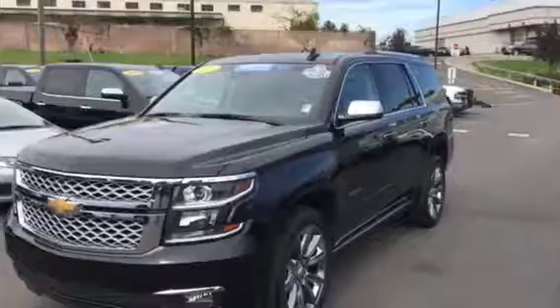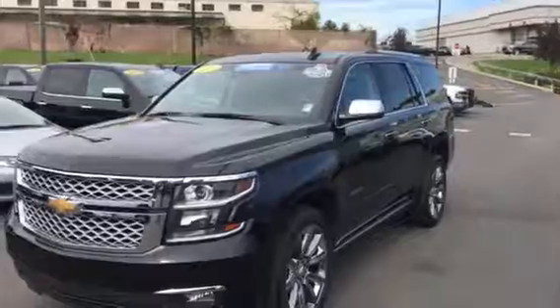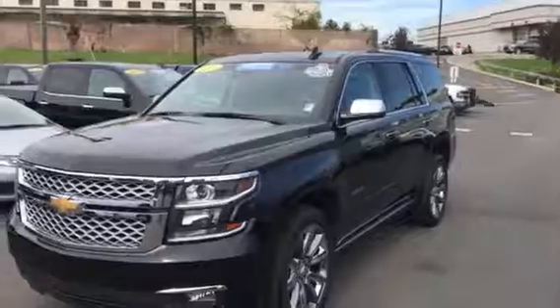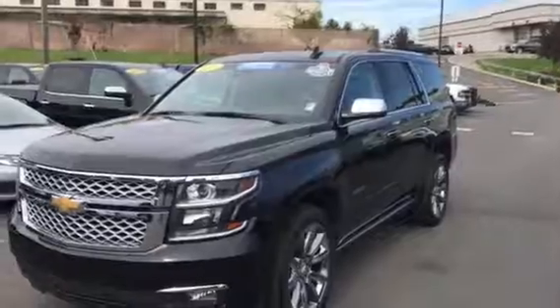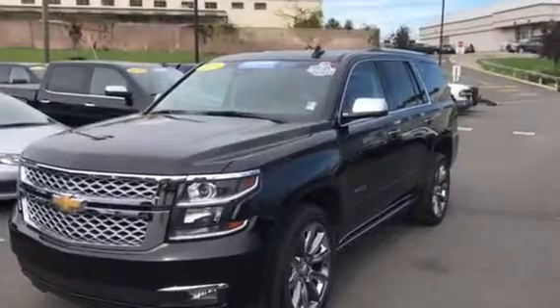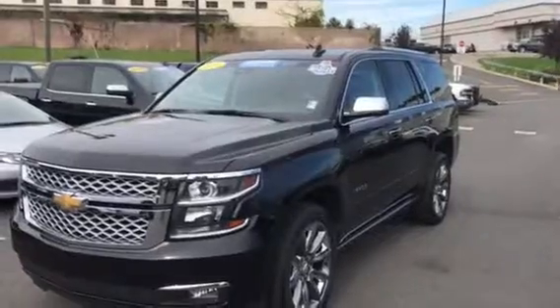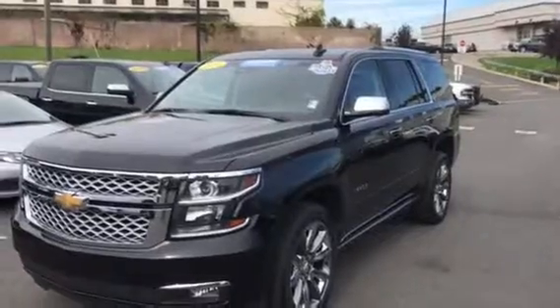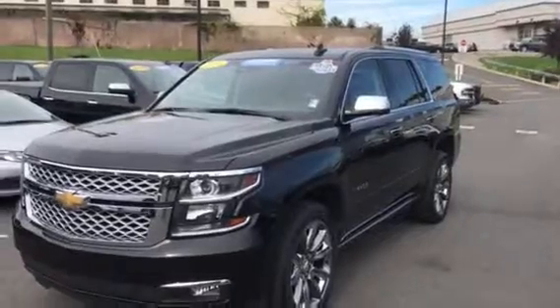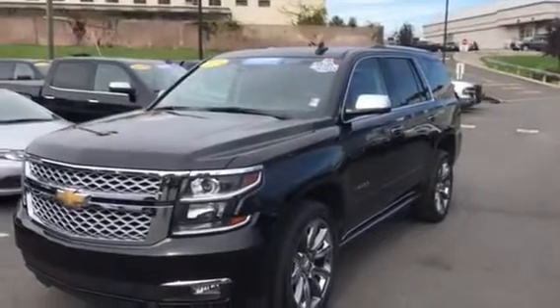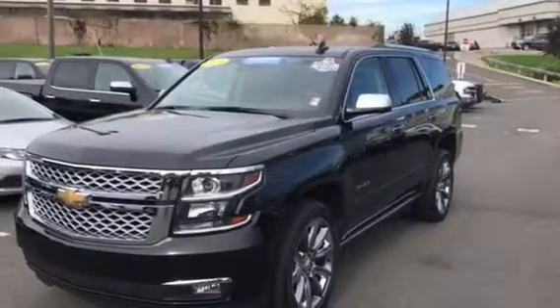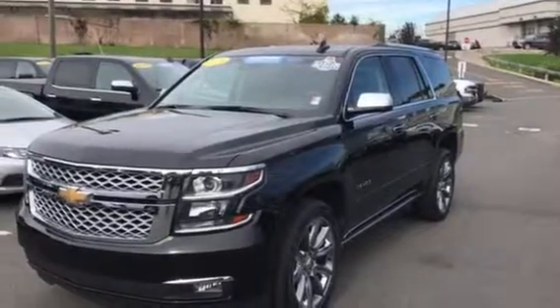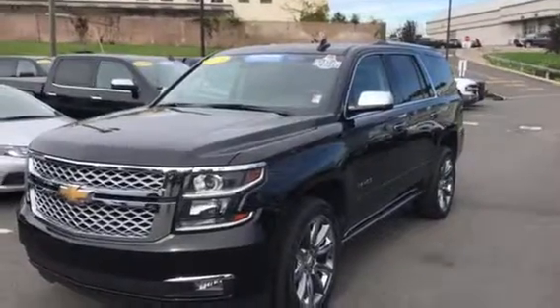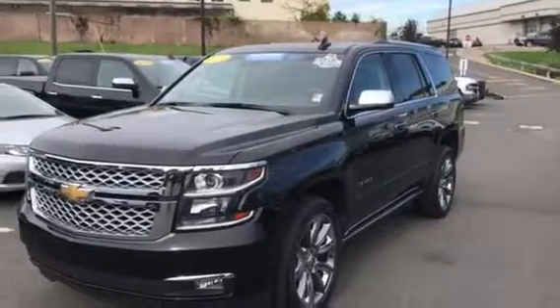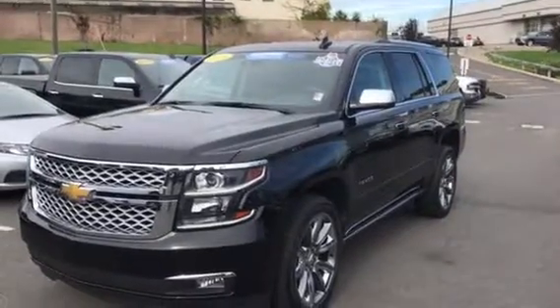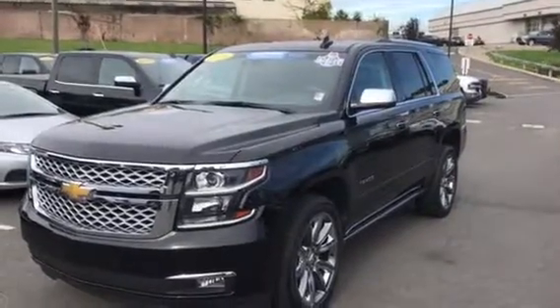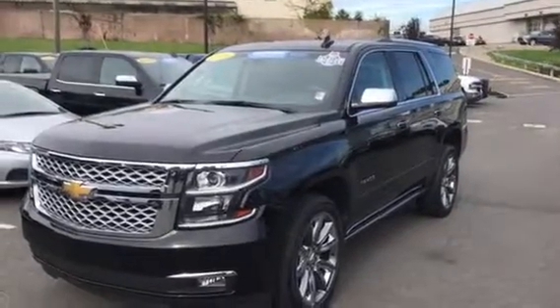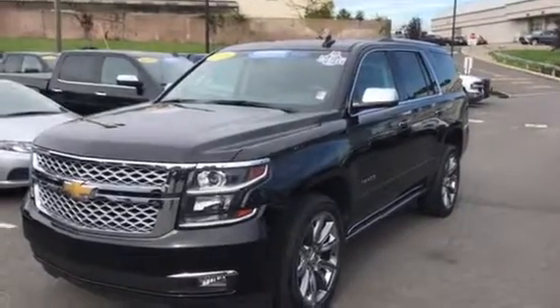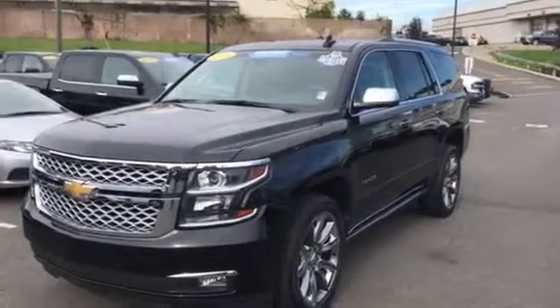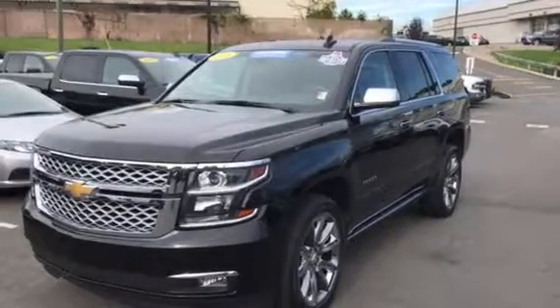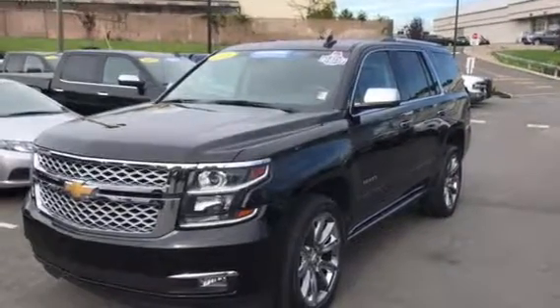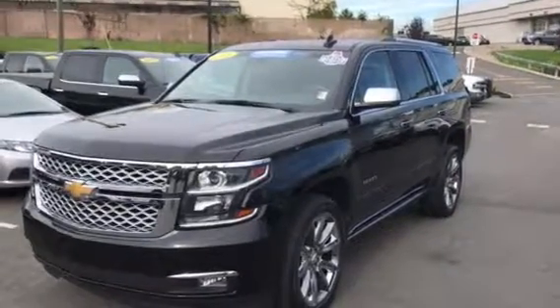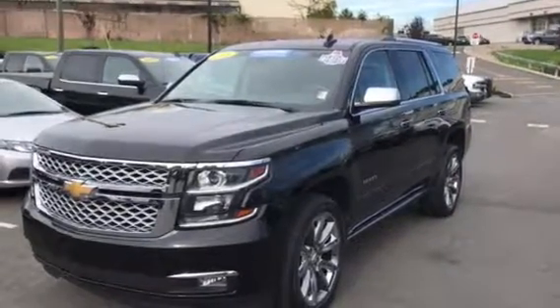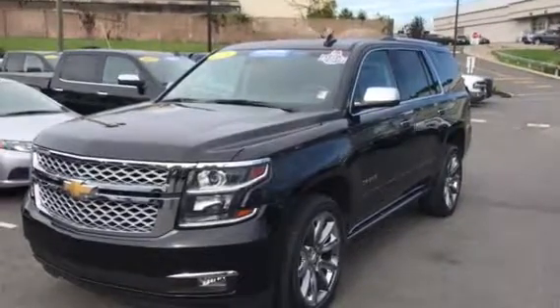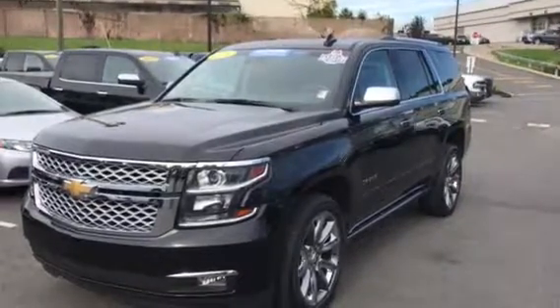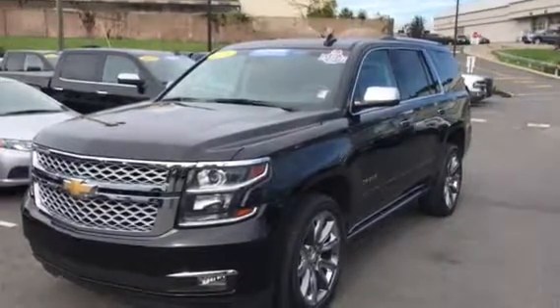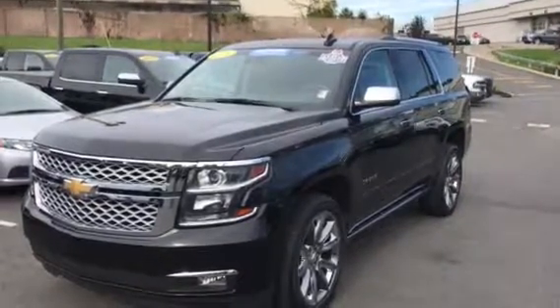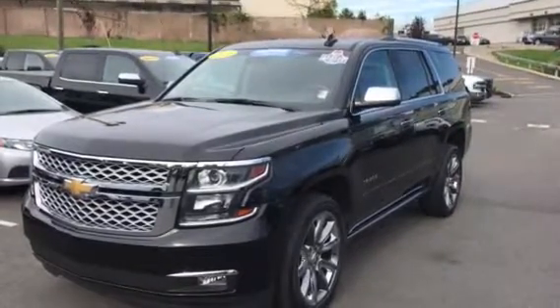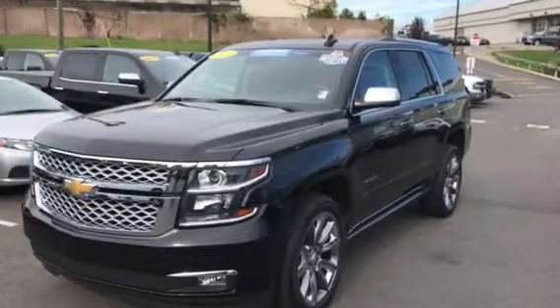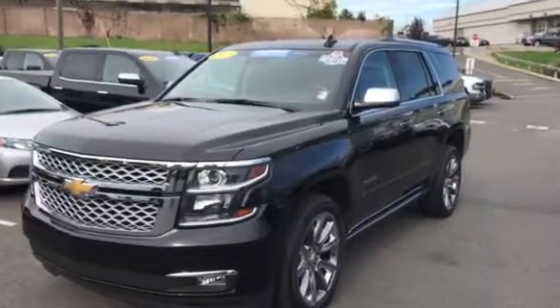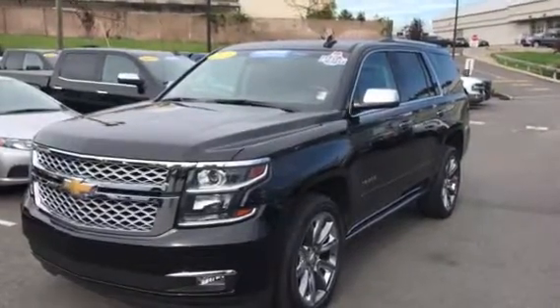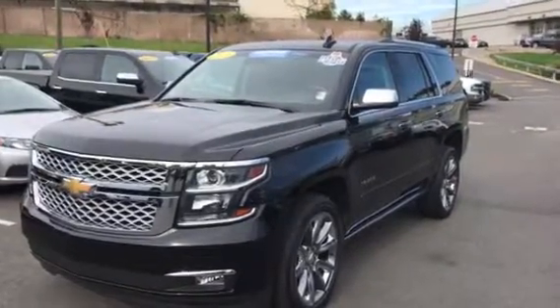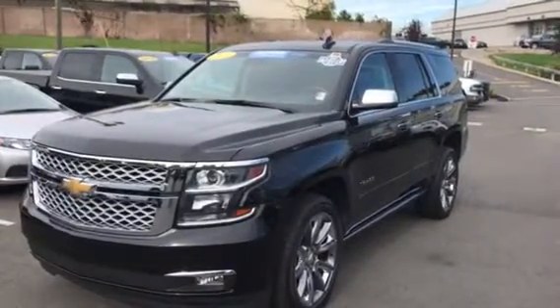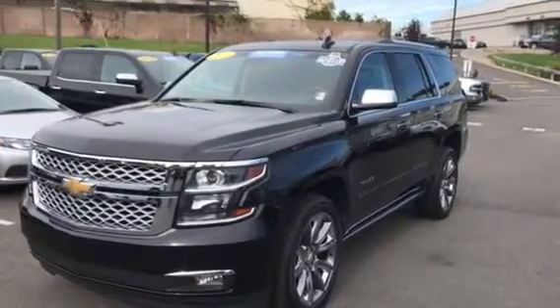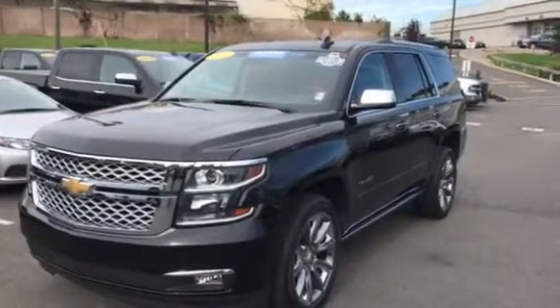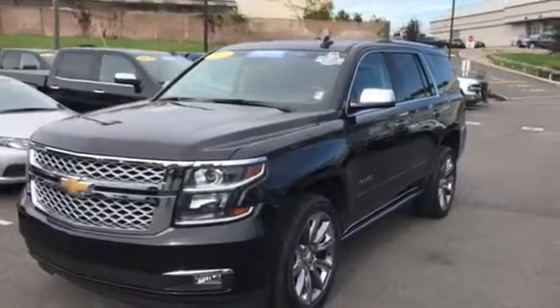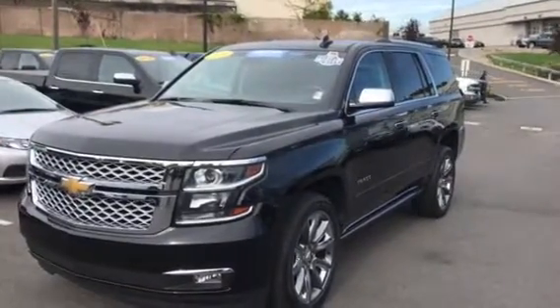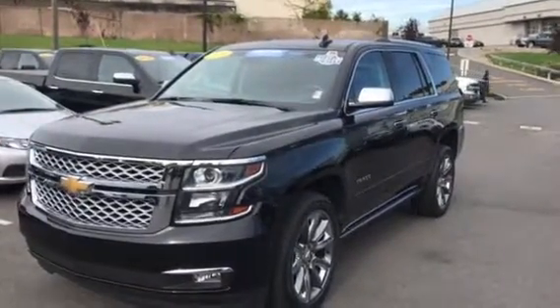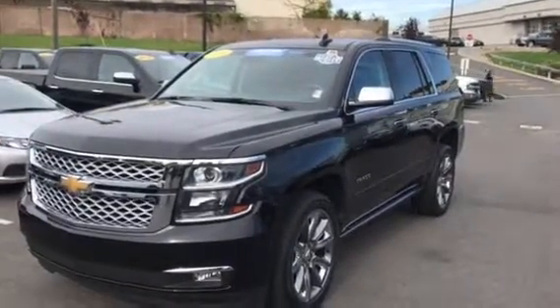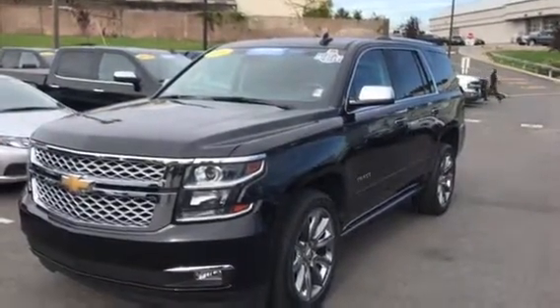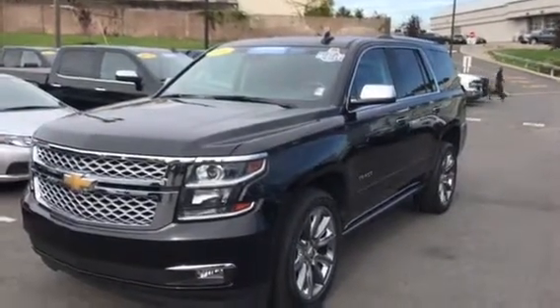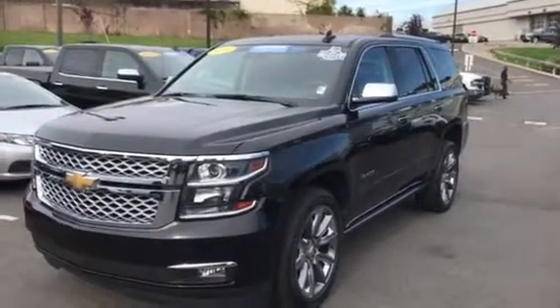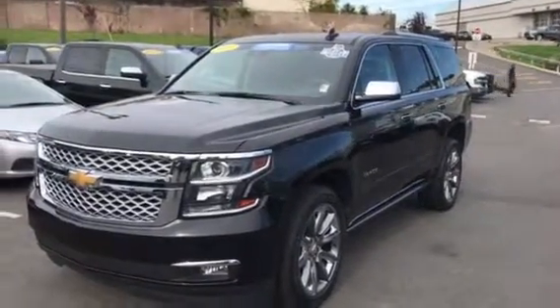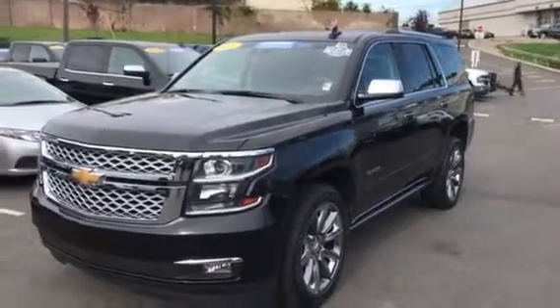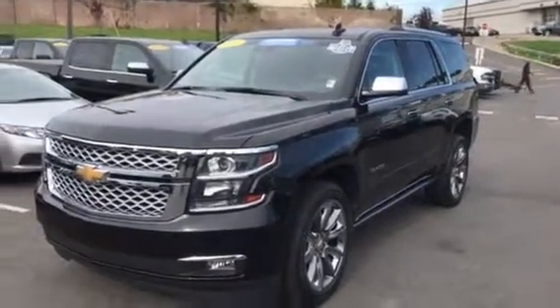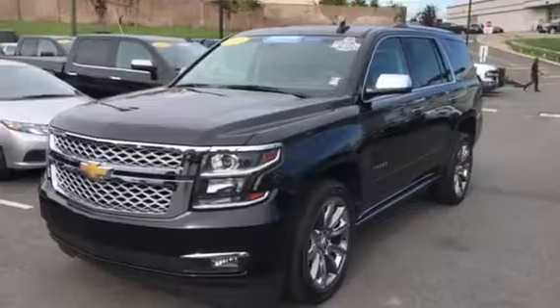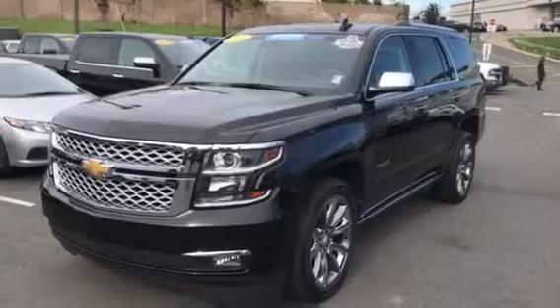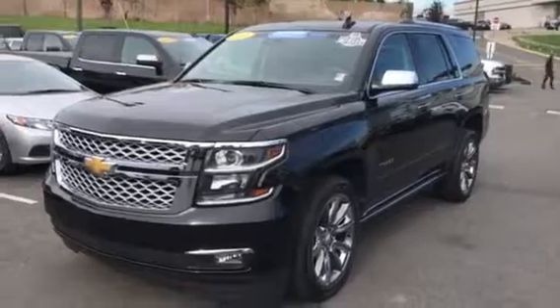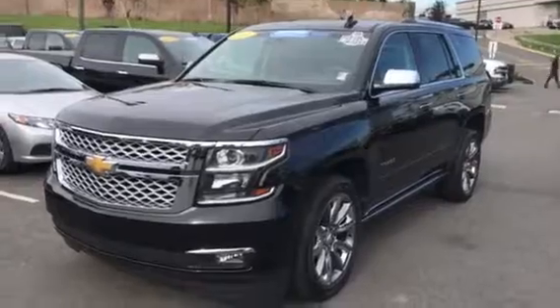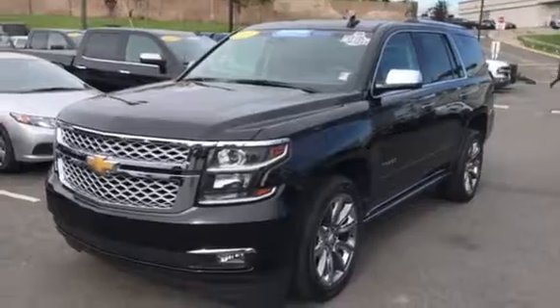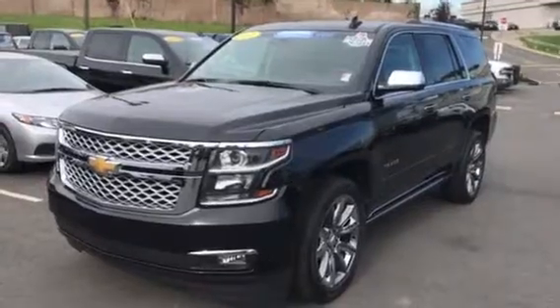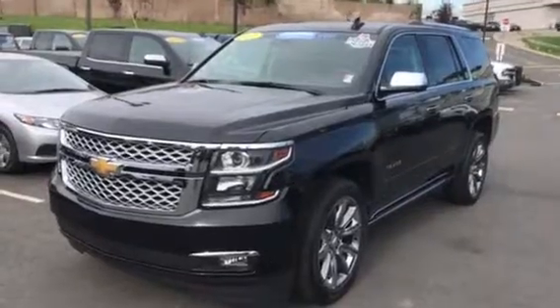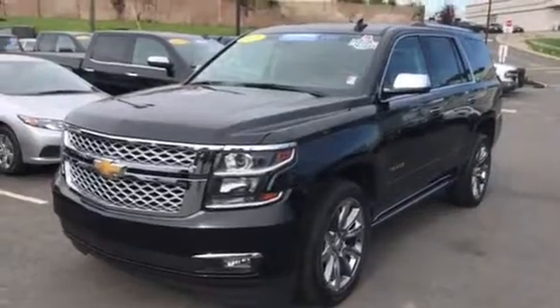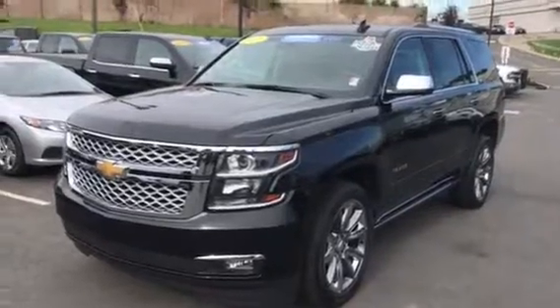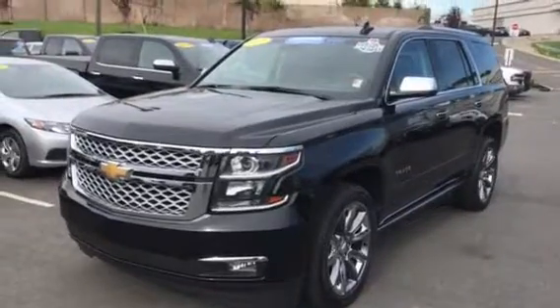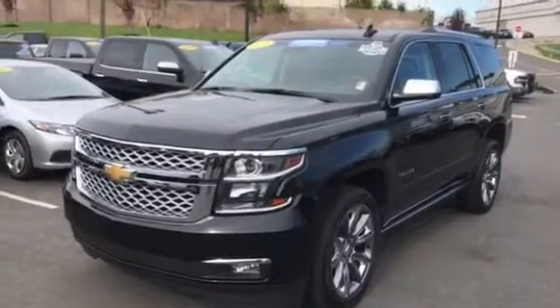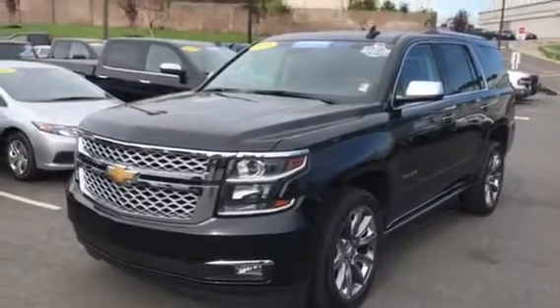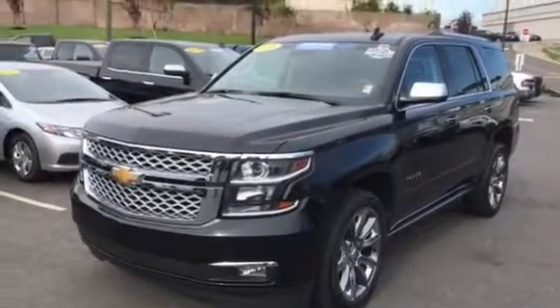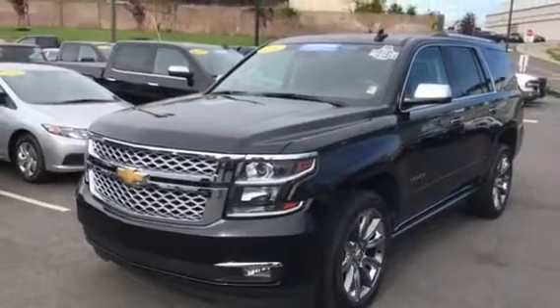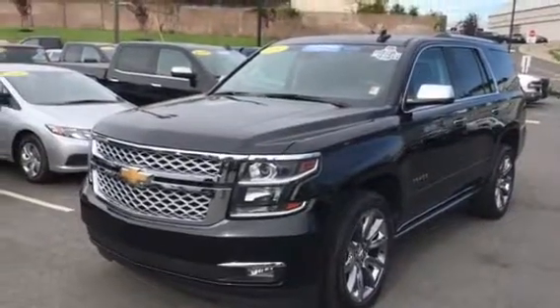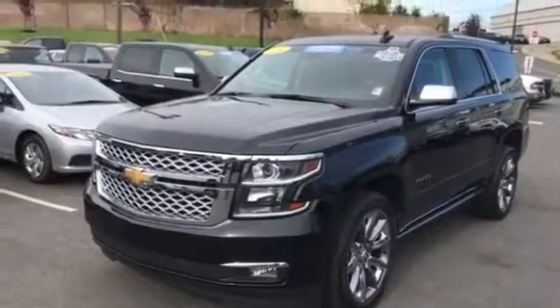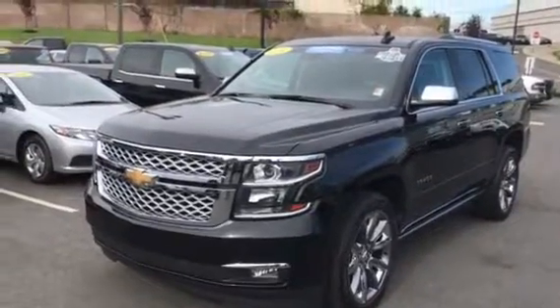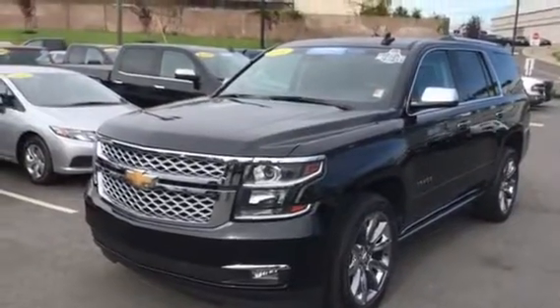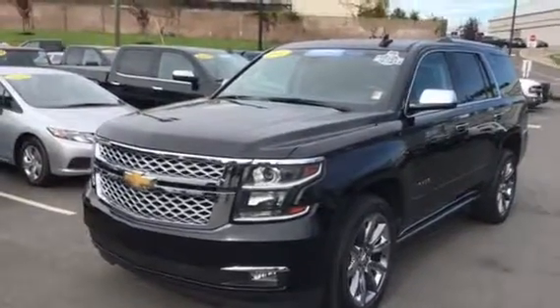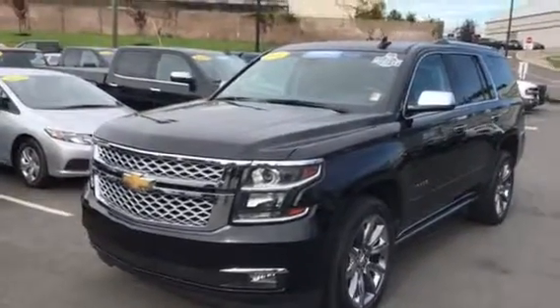Good morning, Joe. Thanks for taking my call this morning. This is Jim at Bridgewater Chevy taking a video of the 2015 Tahoe you're interested in.